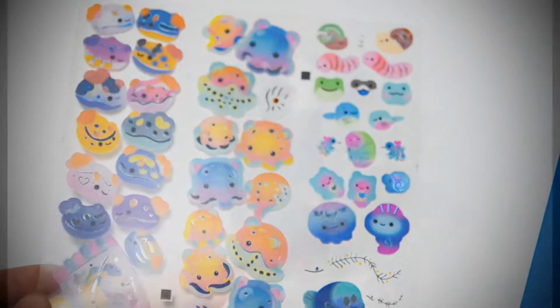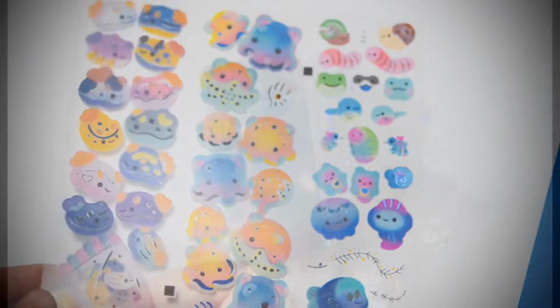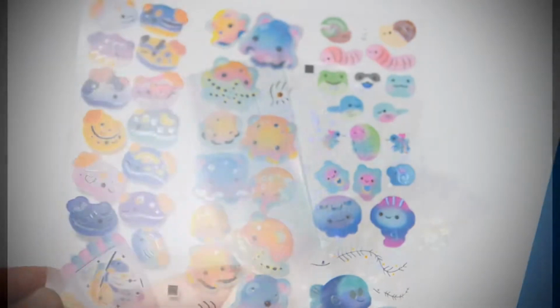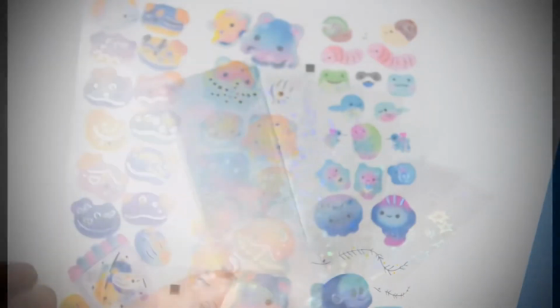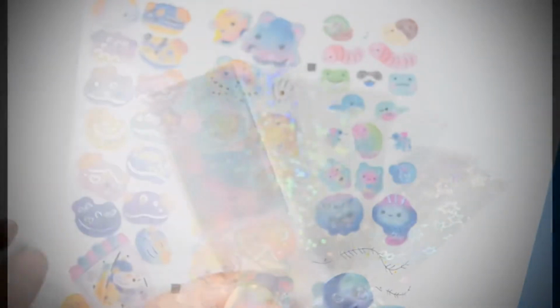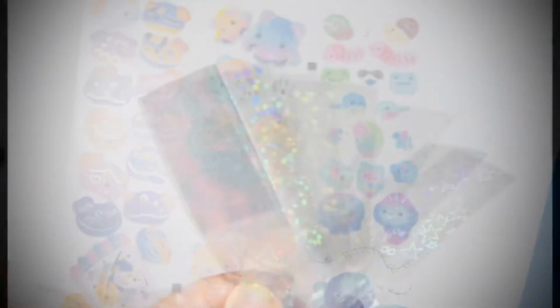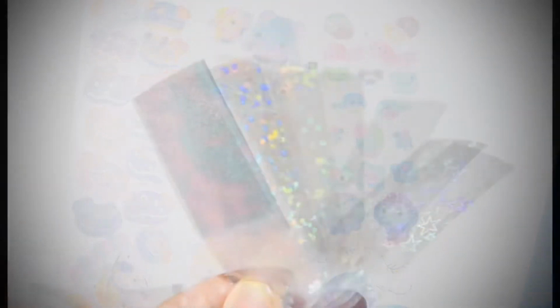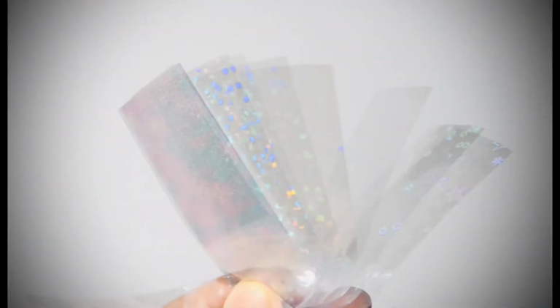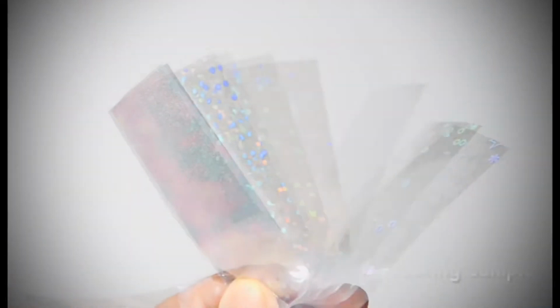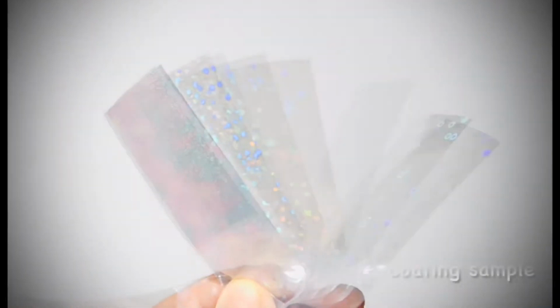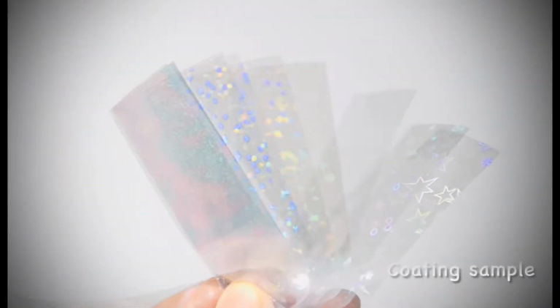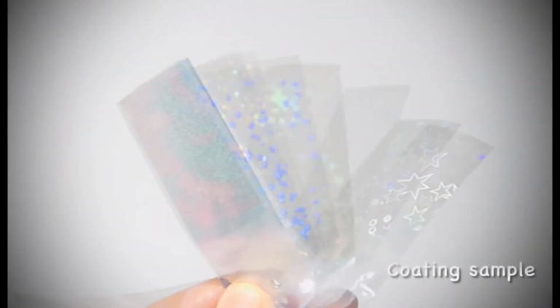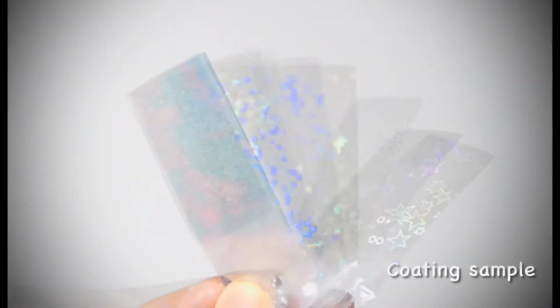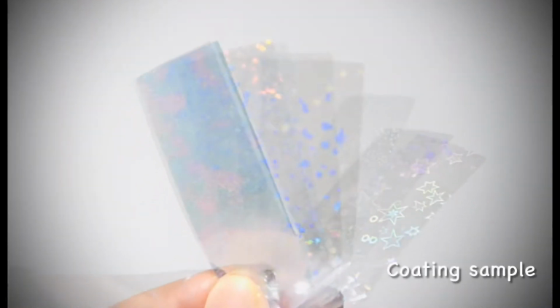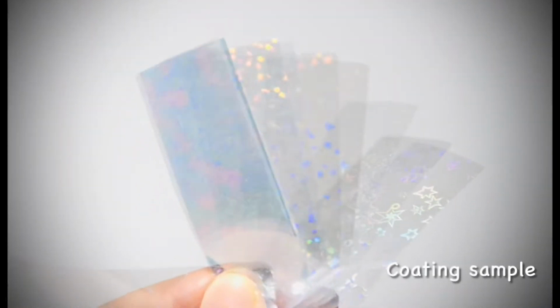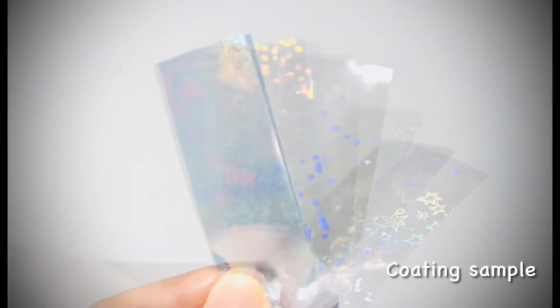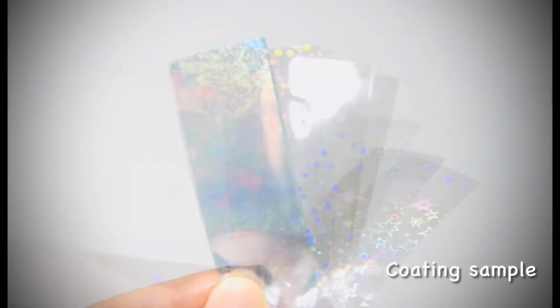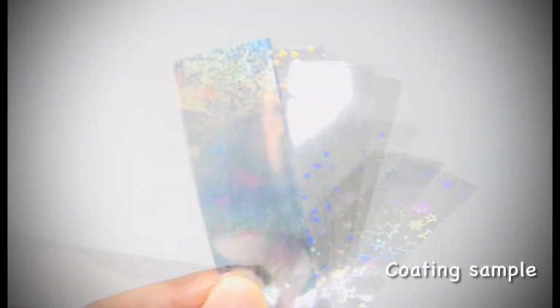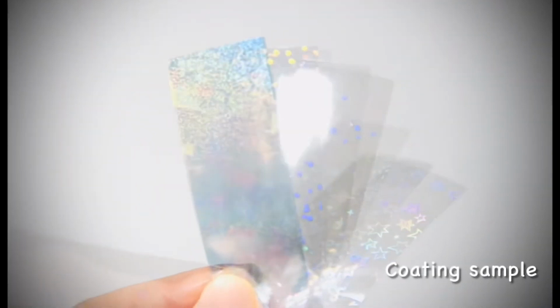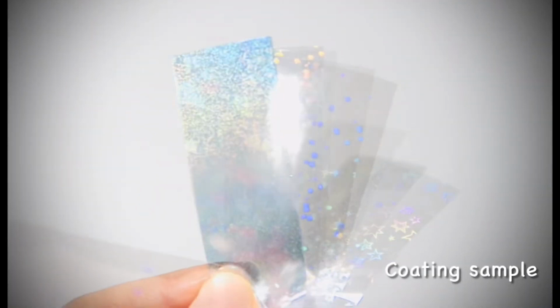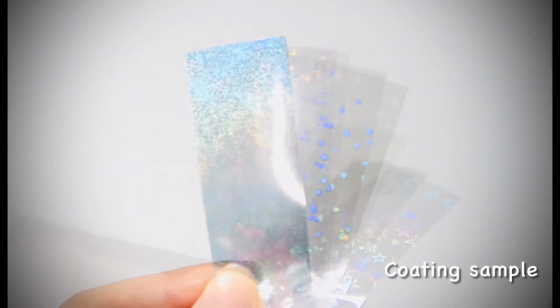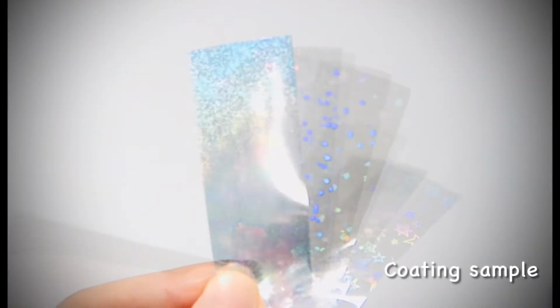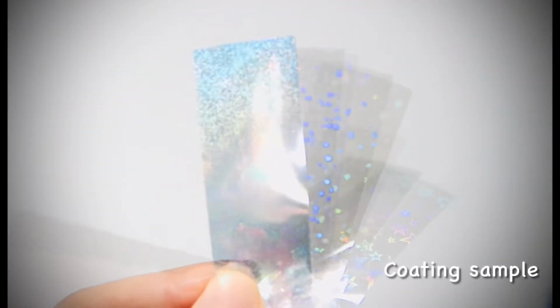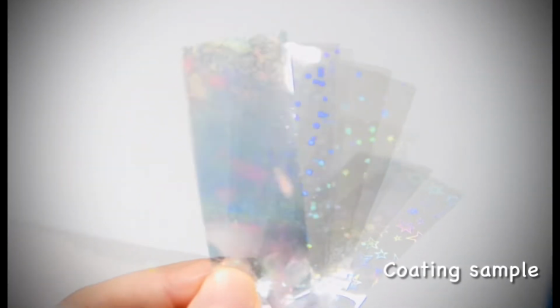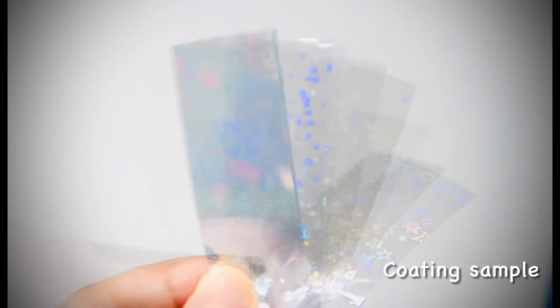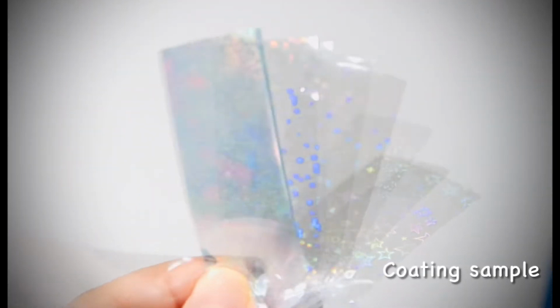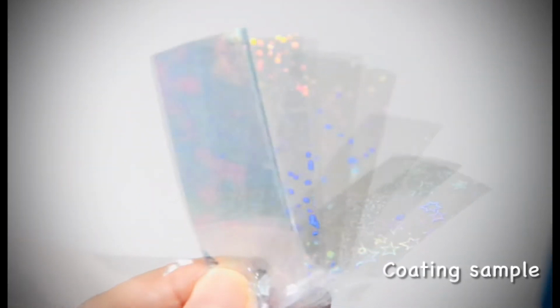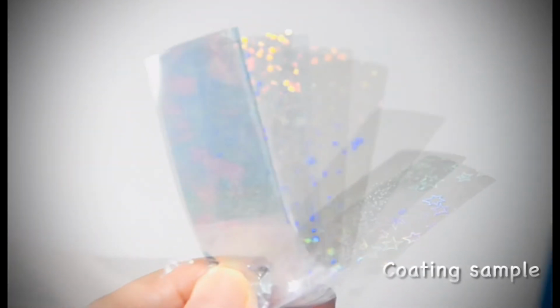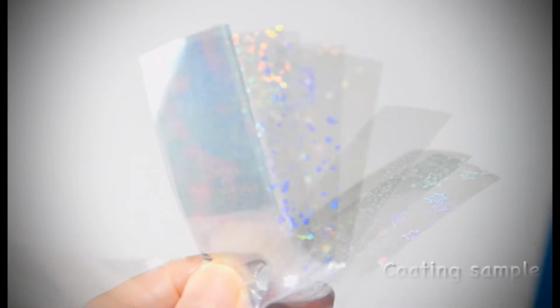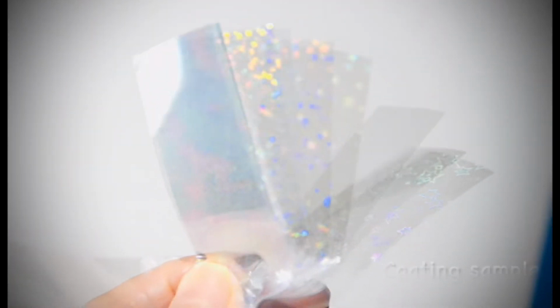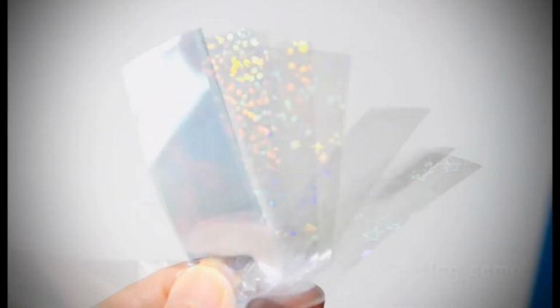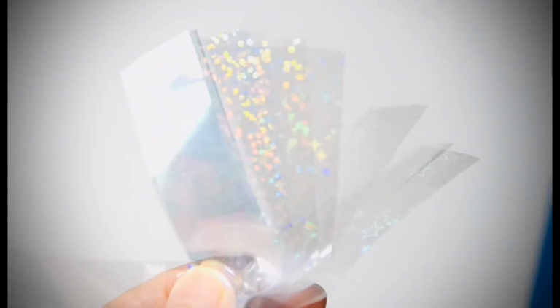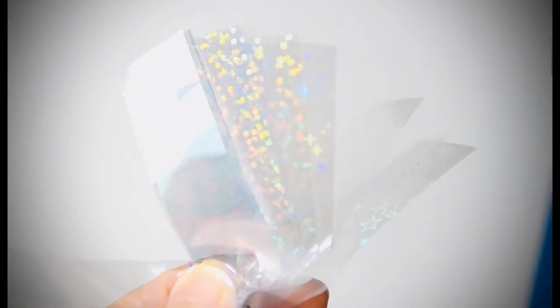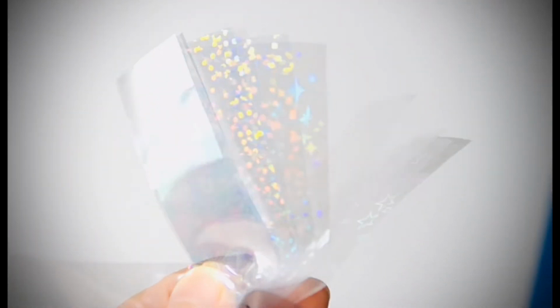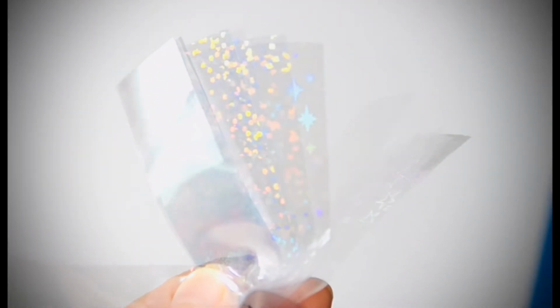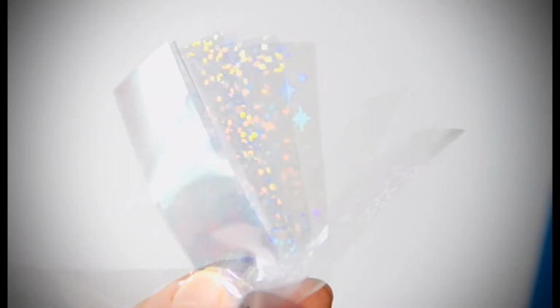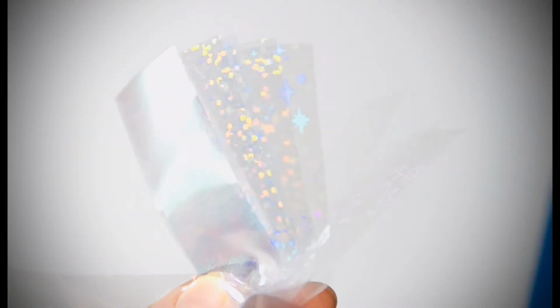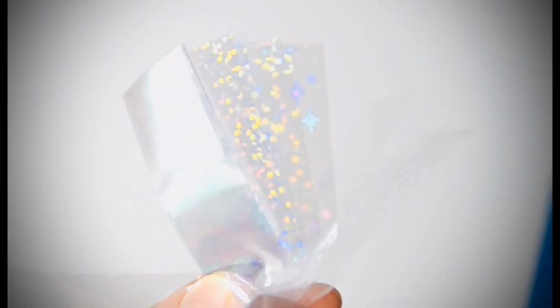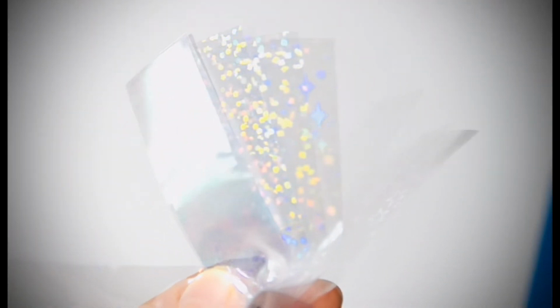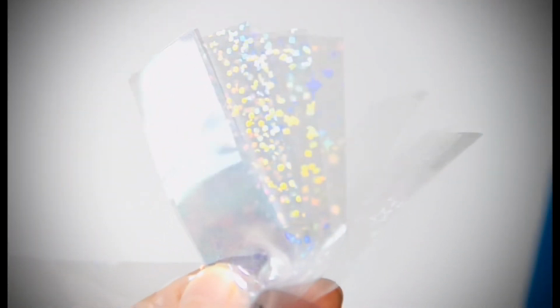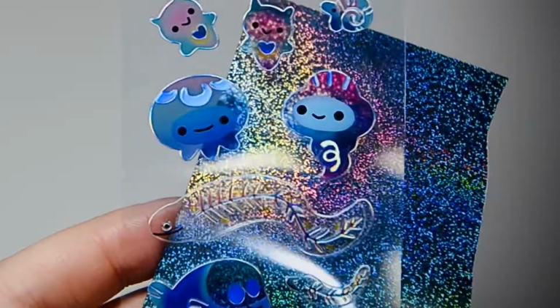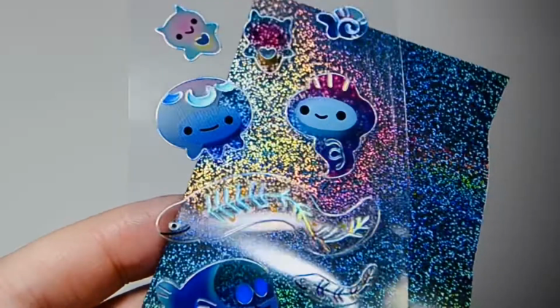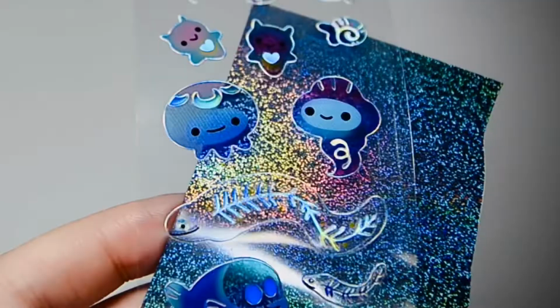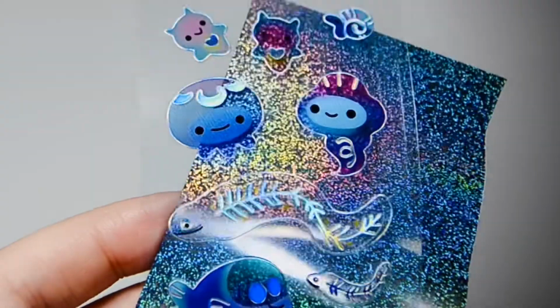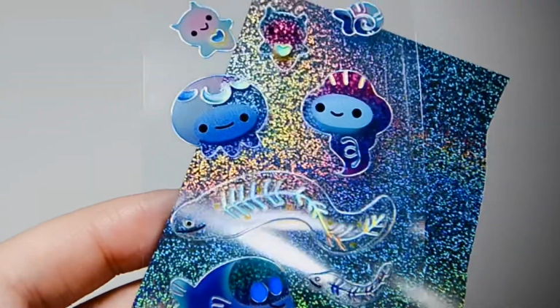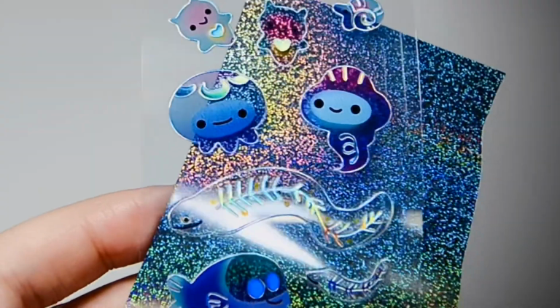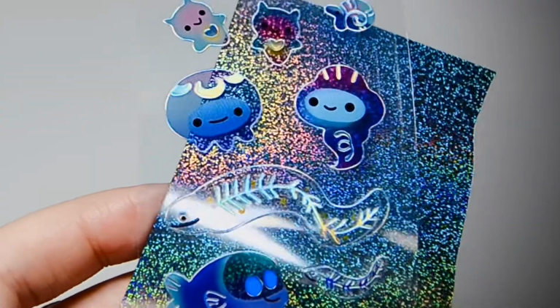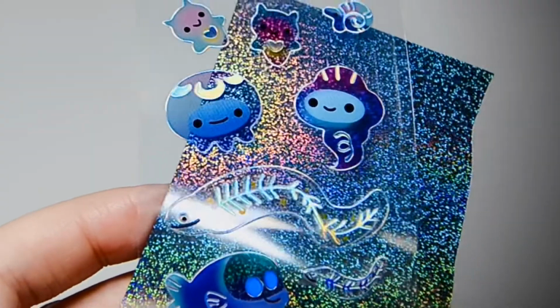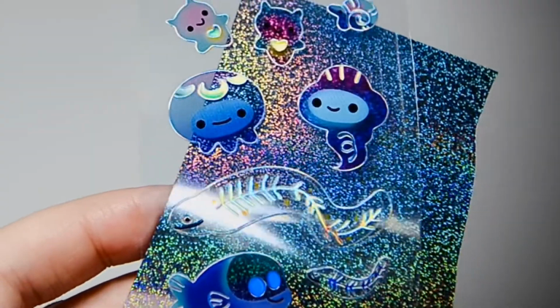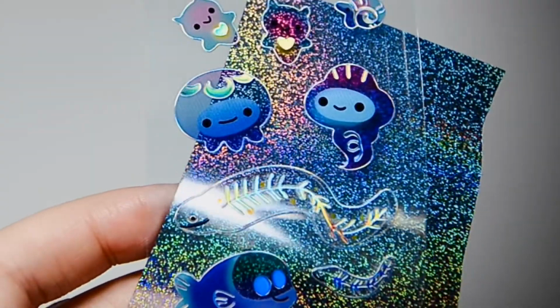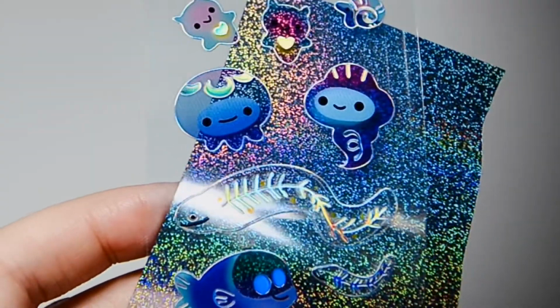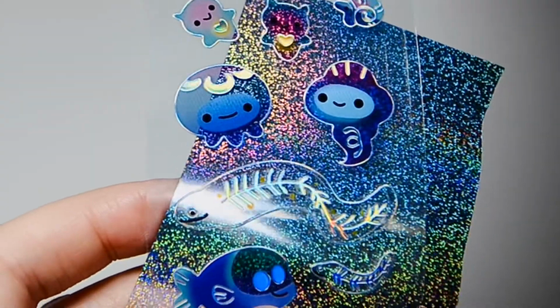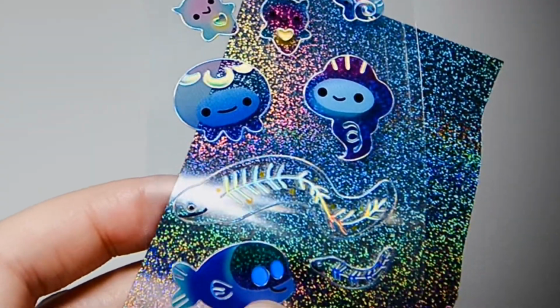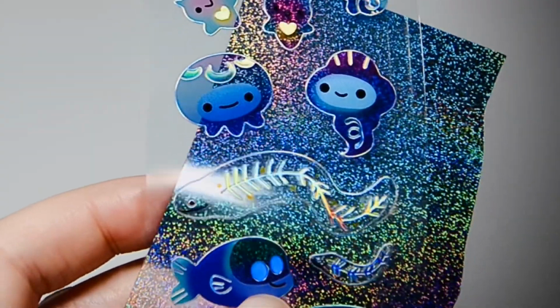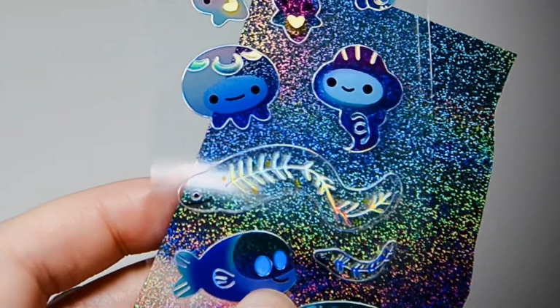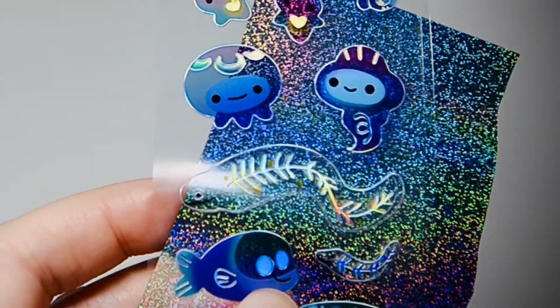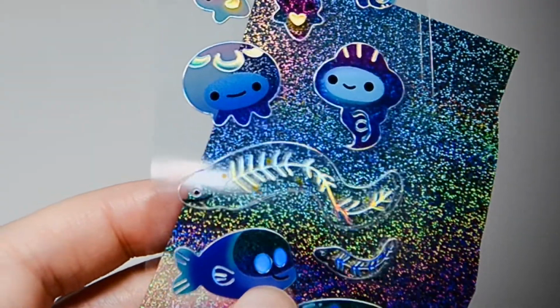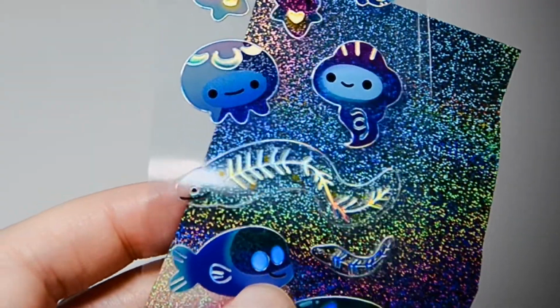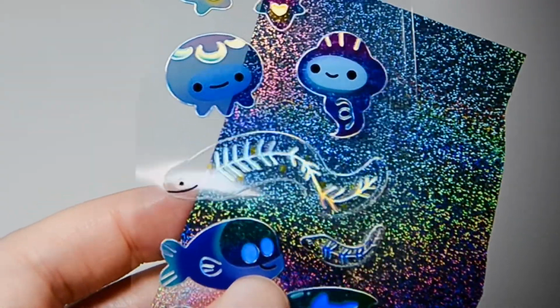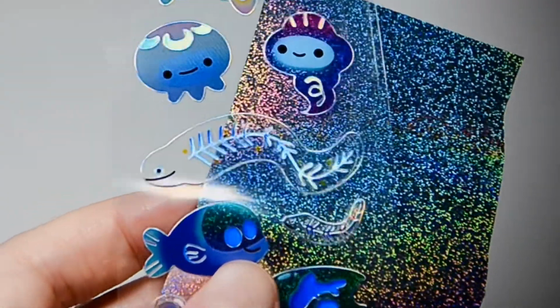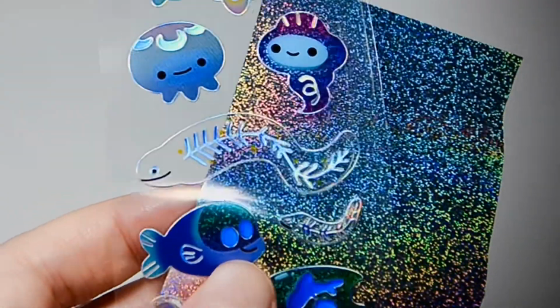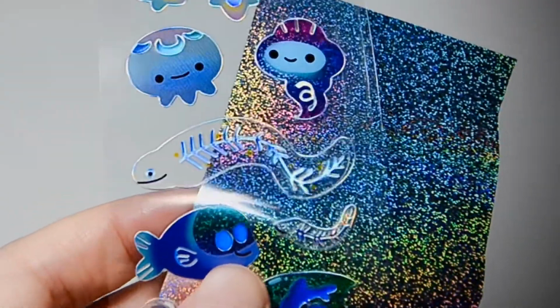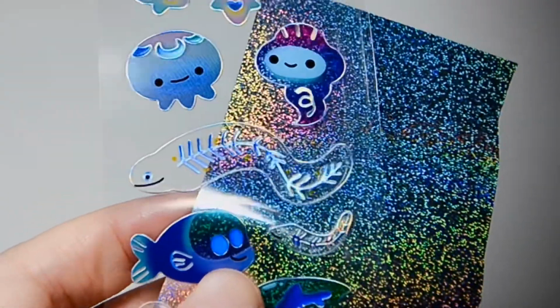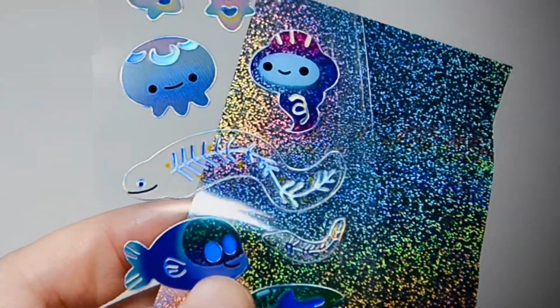While waiting, I got a sample of holographic coating. Maybe someday I will try this.